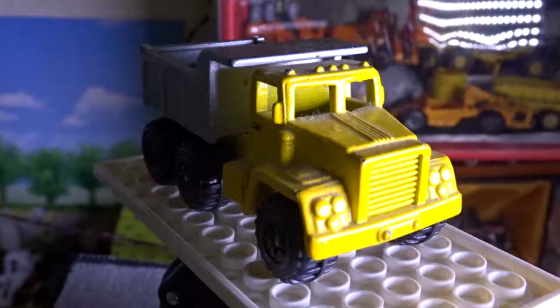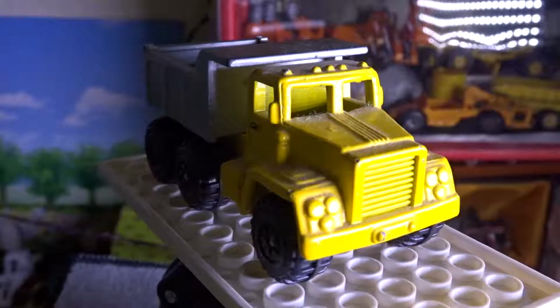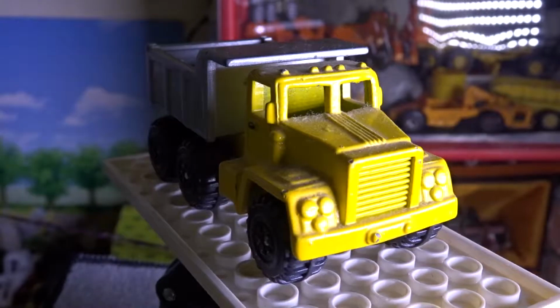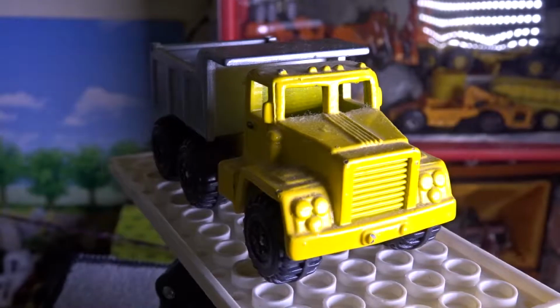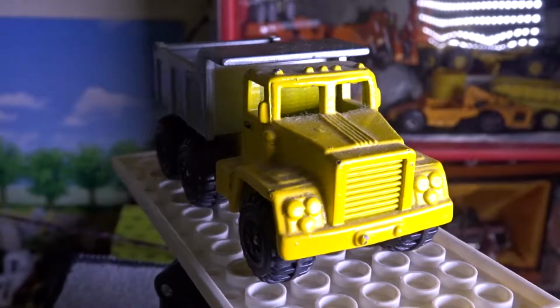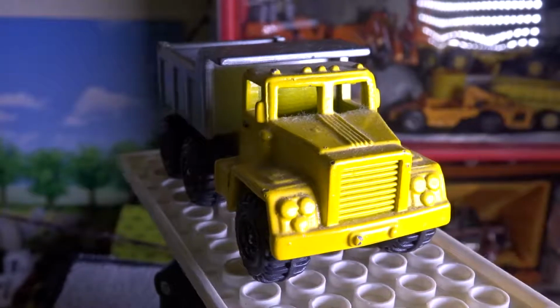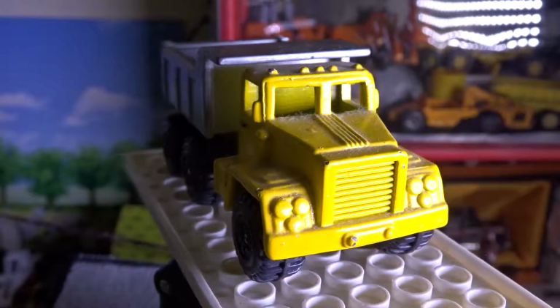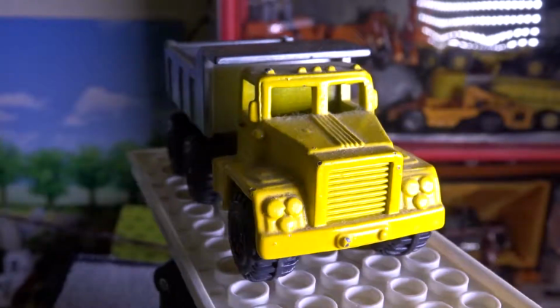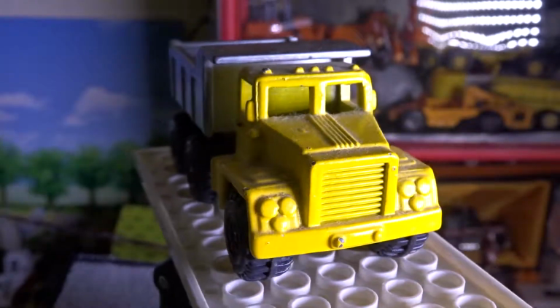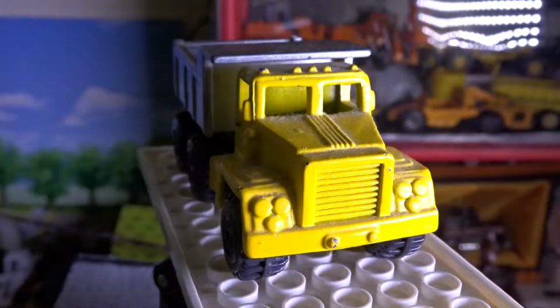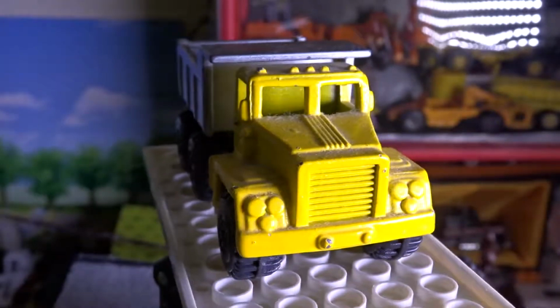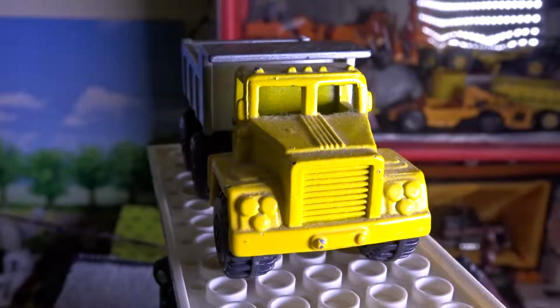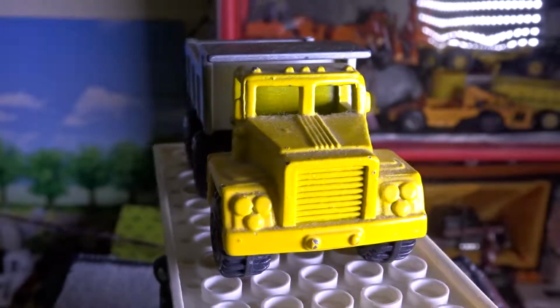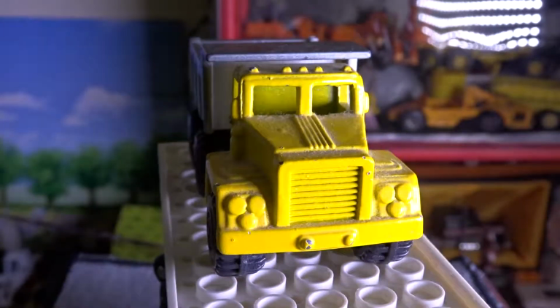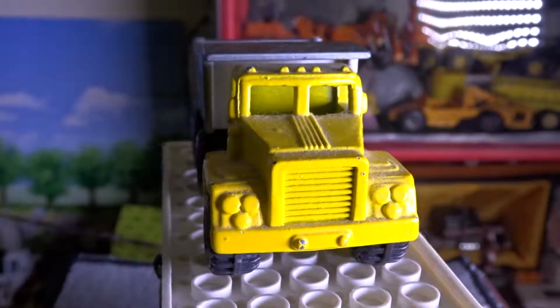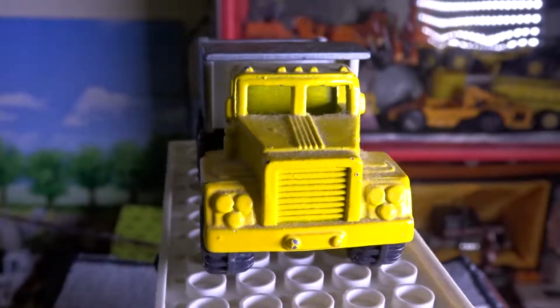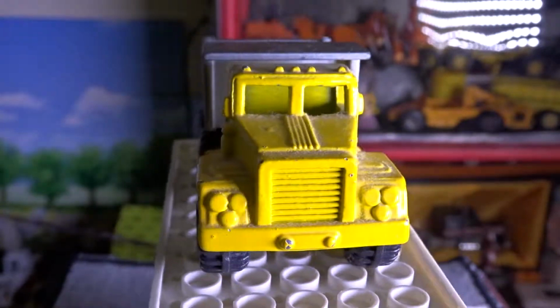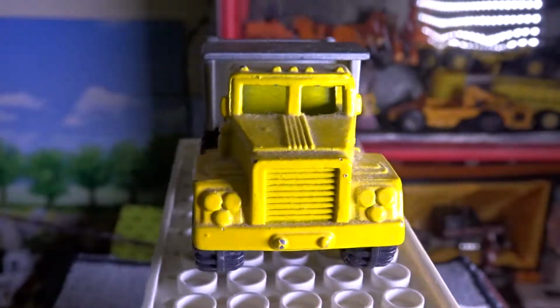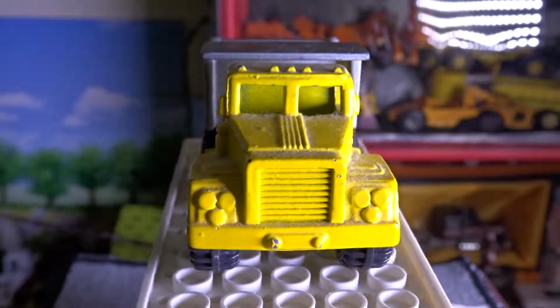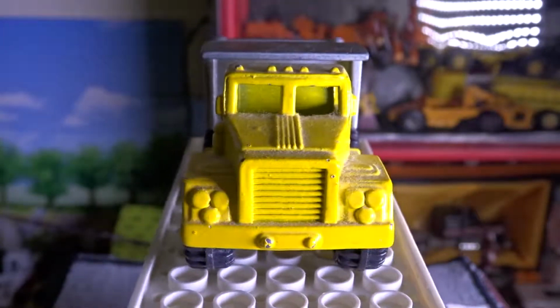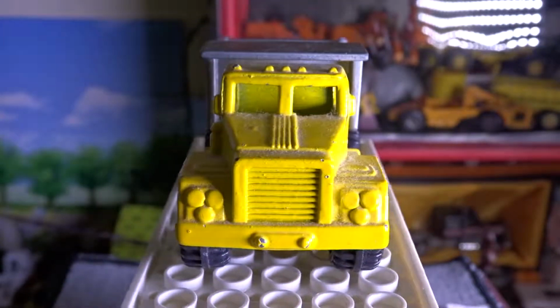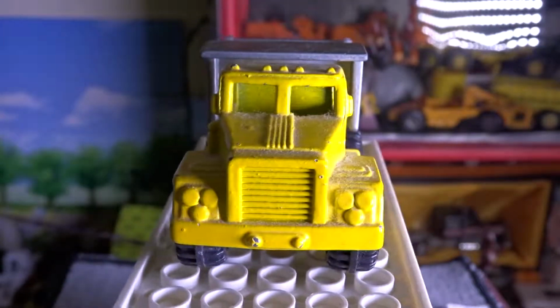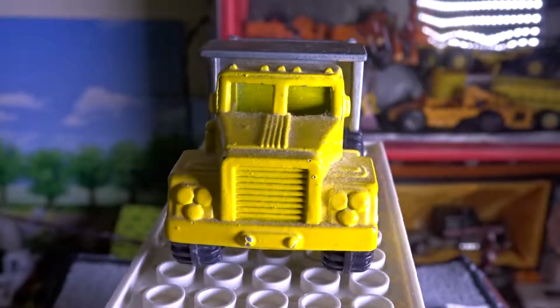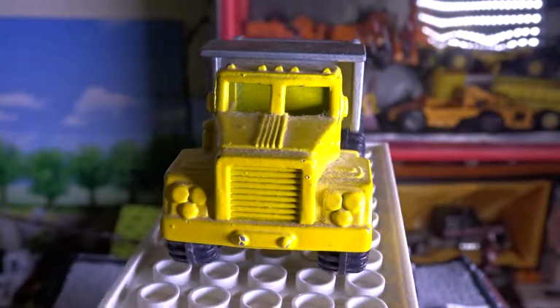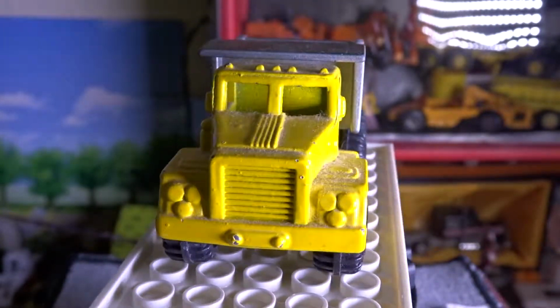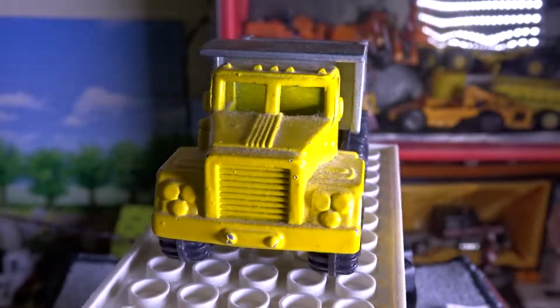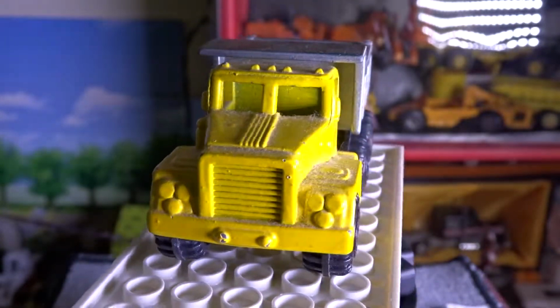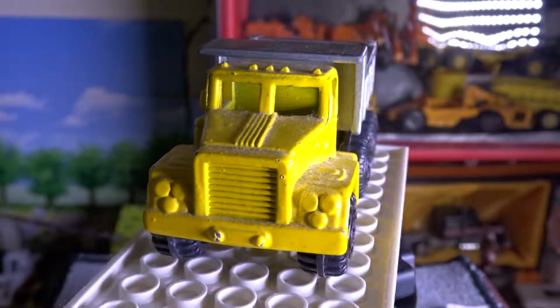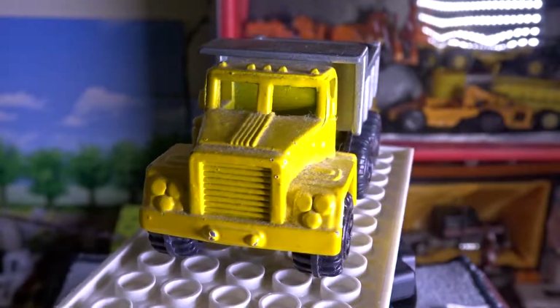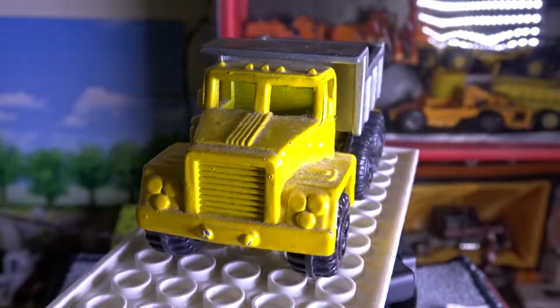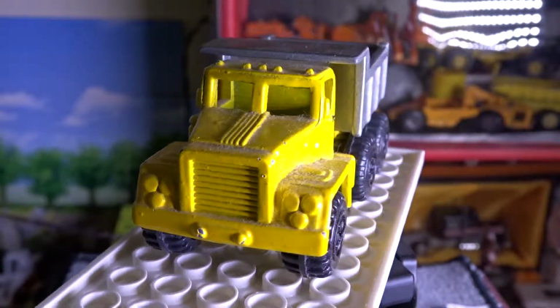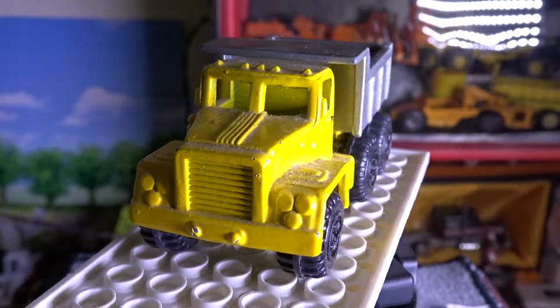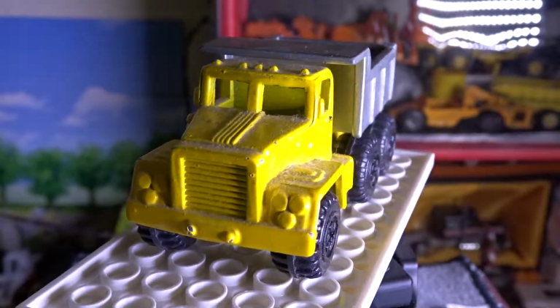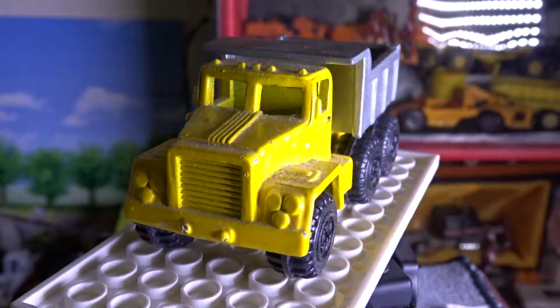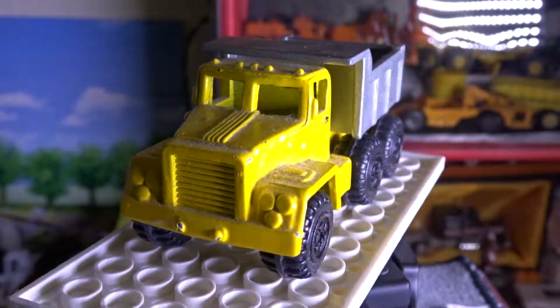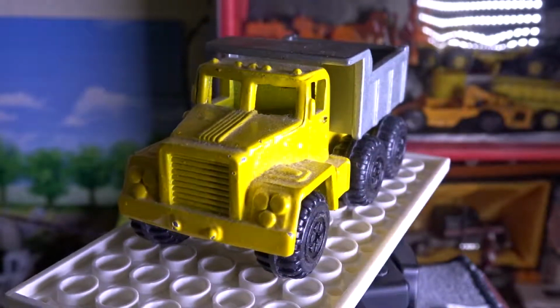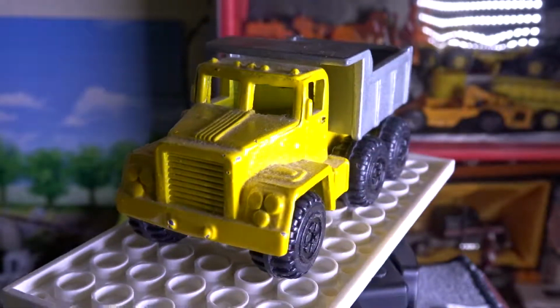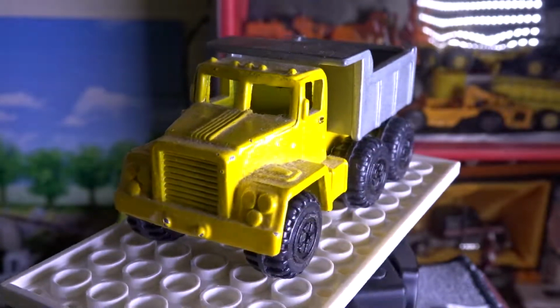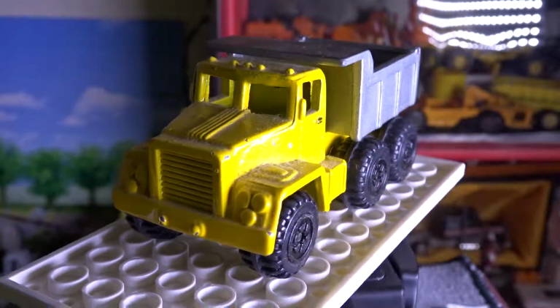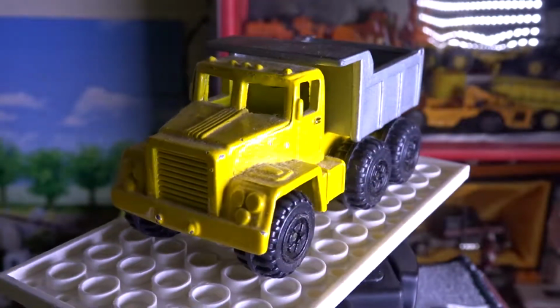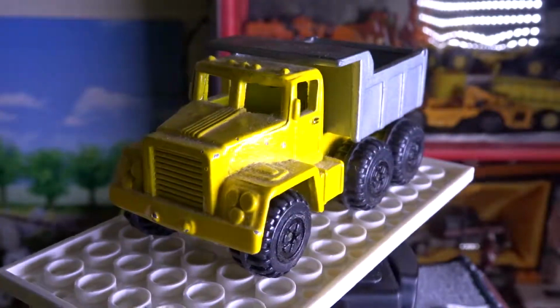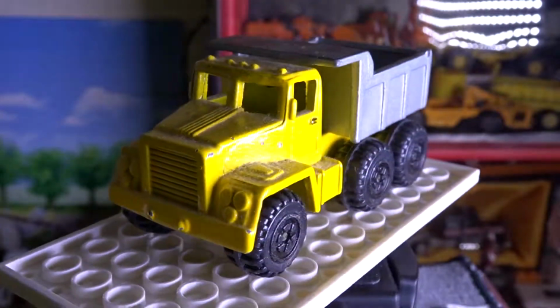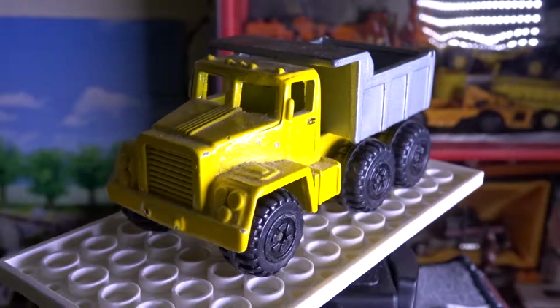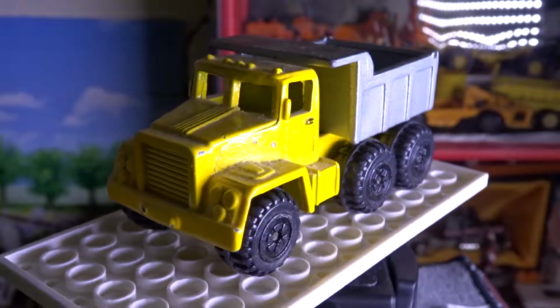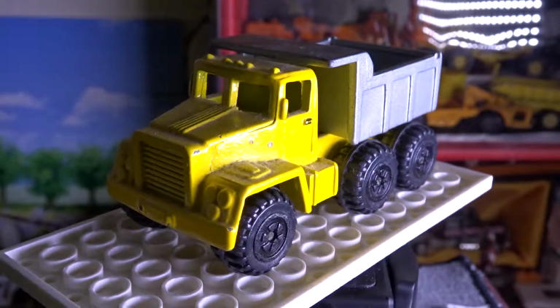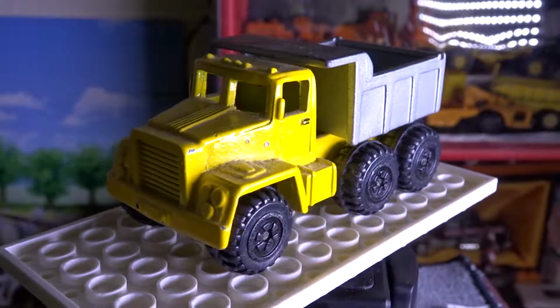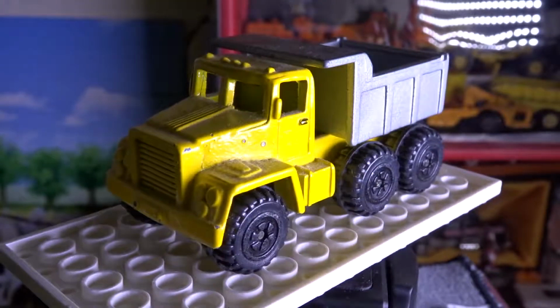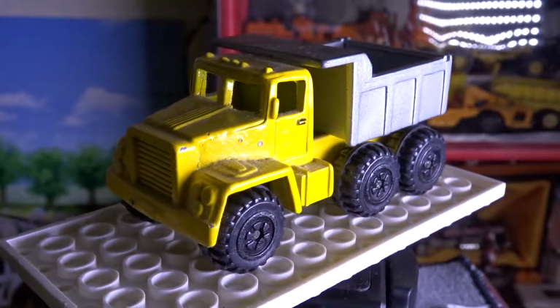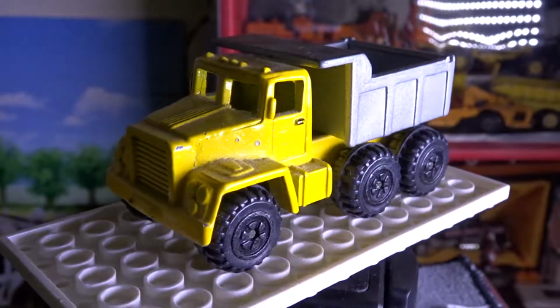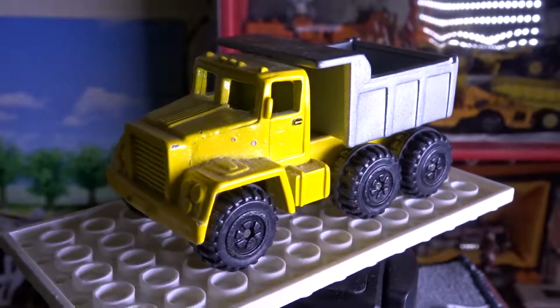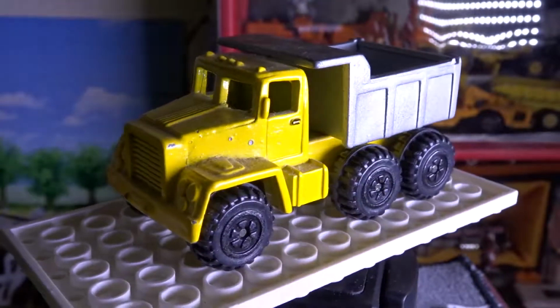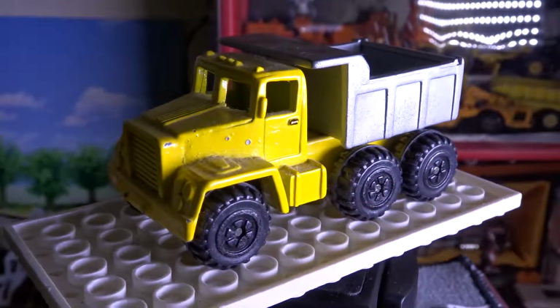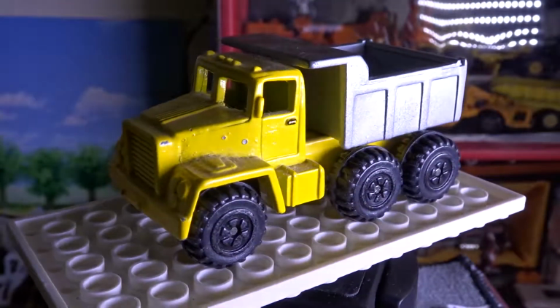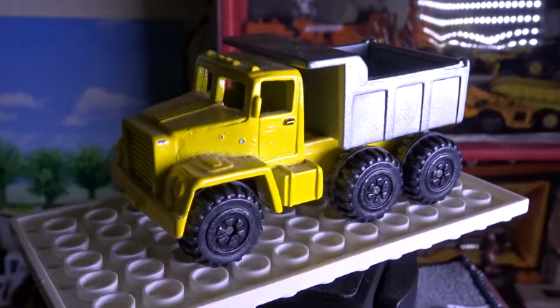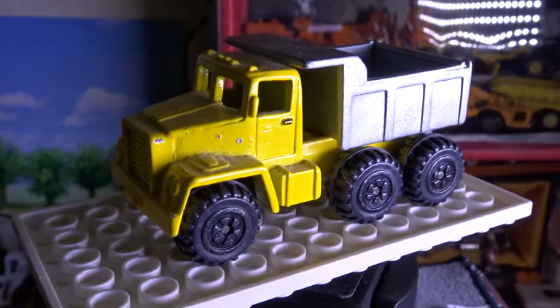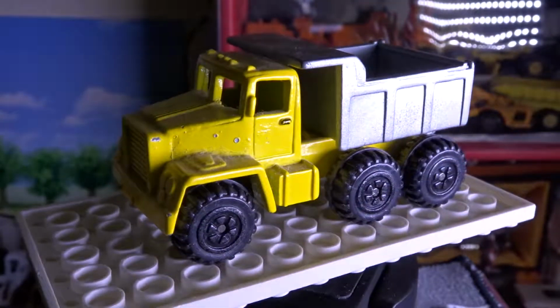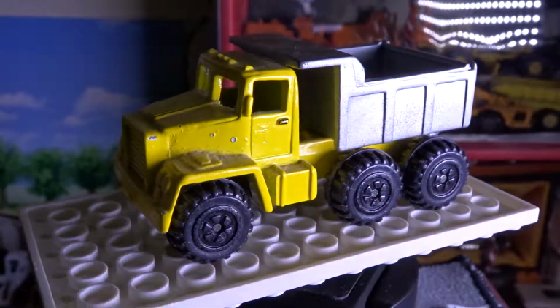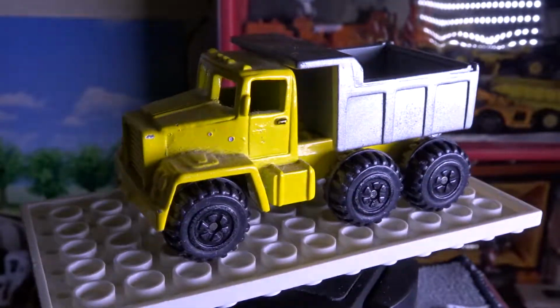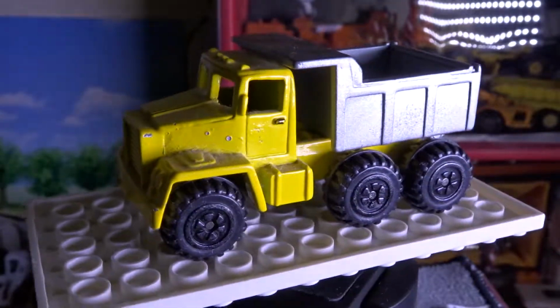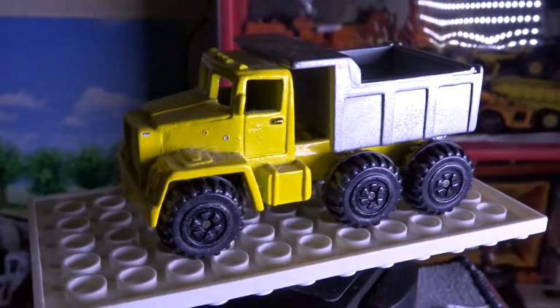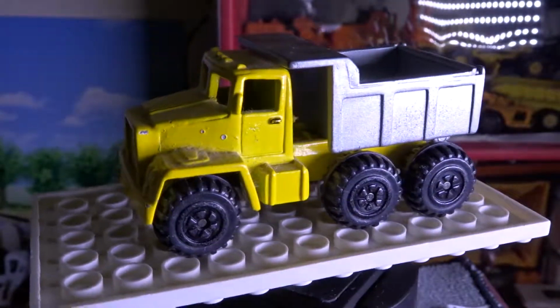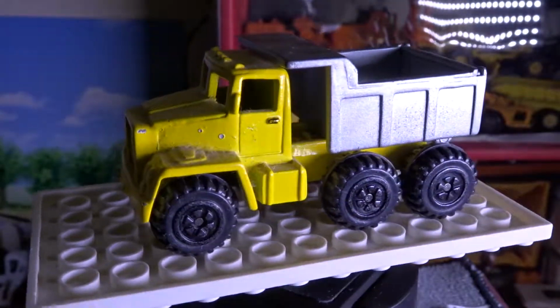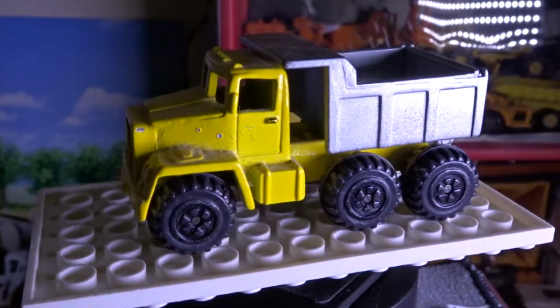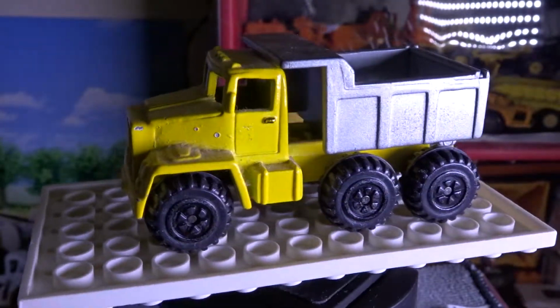Hey guys, CTP Watcher here. Today I'll be doing a review on this Moose Toys MMTL dump truck.